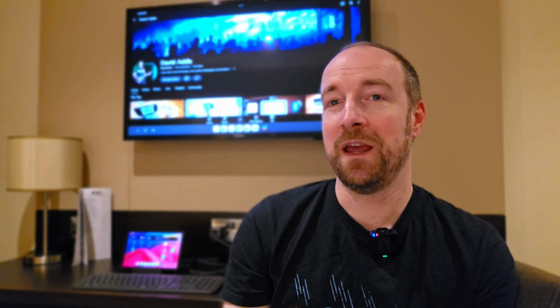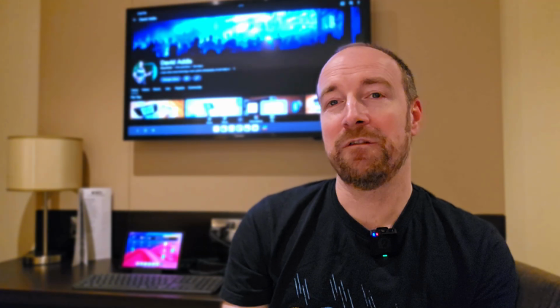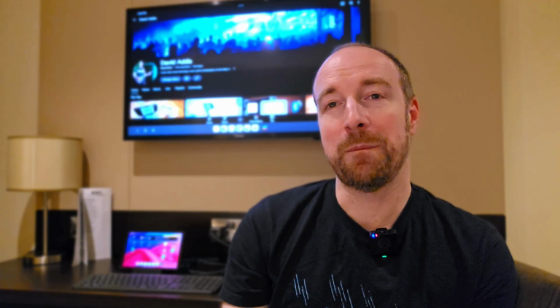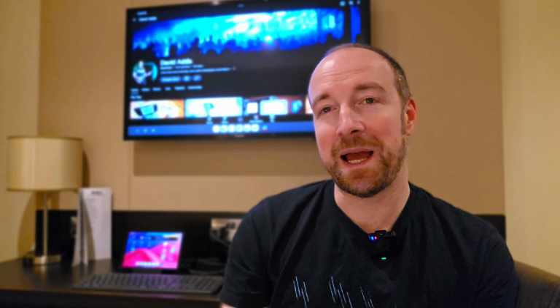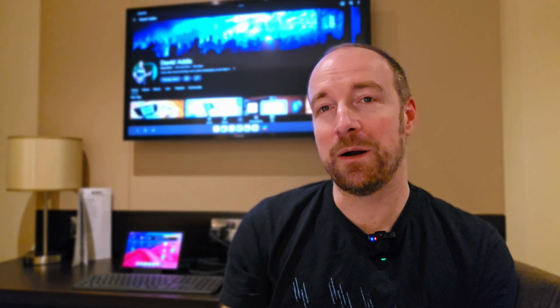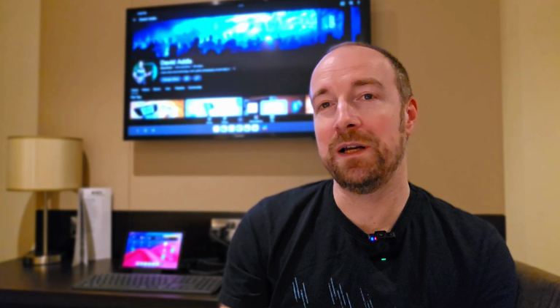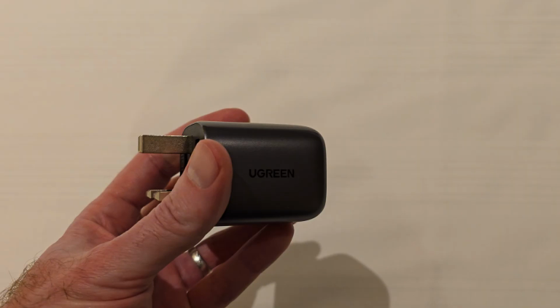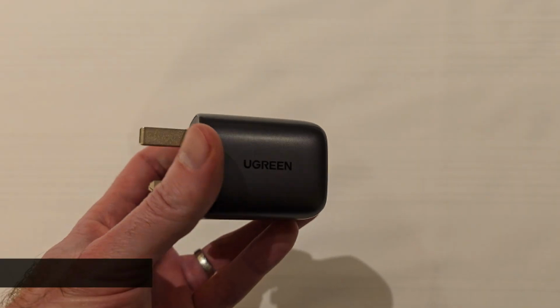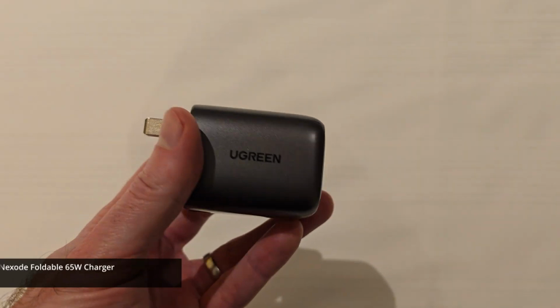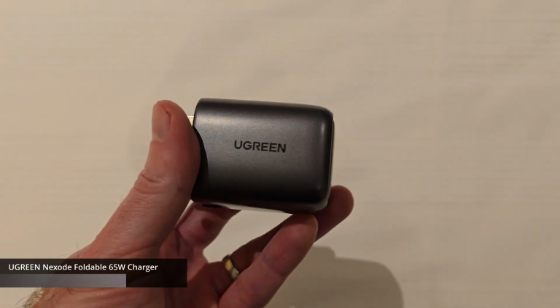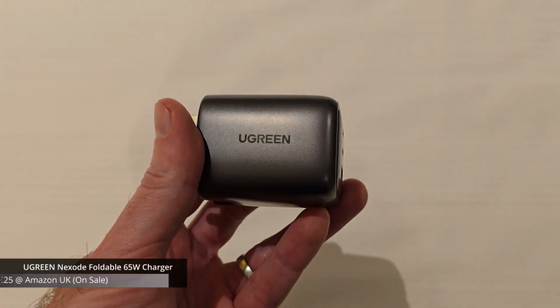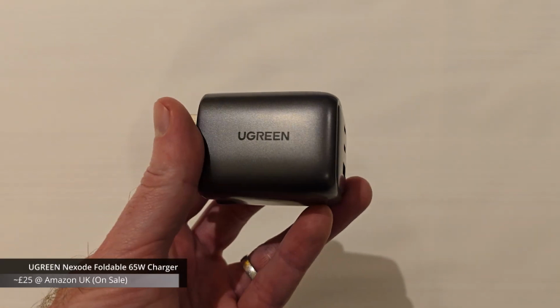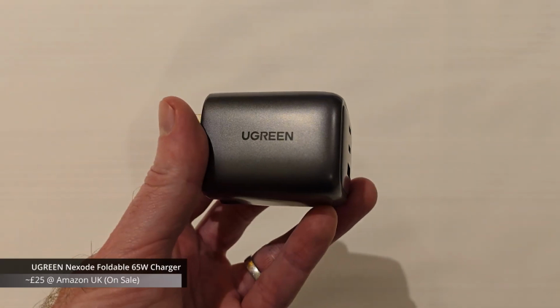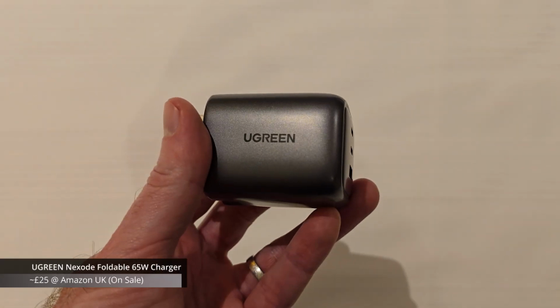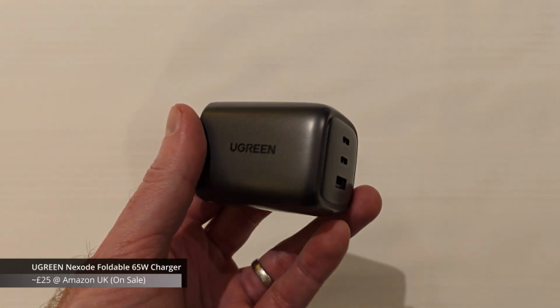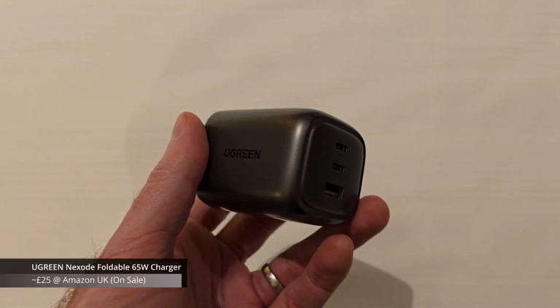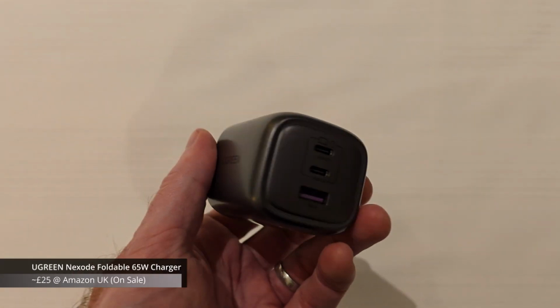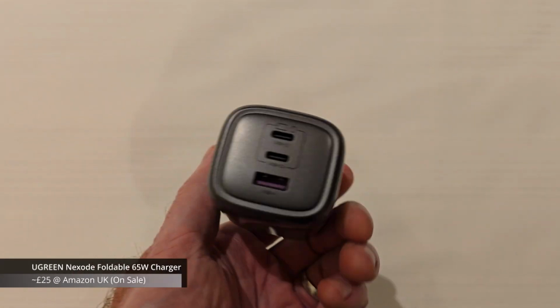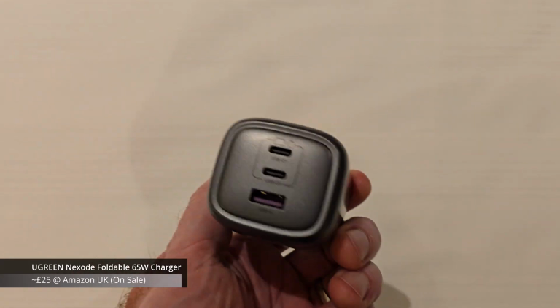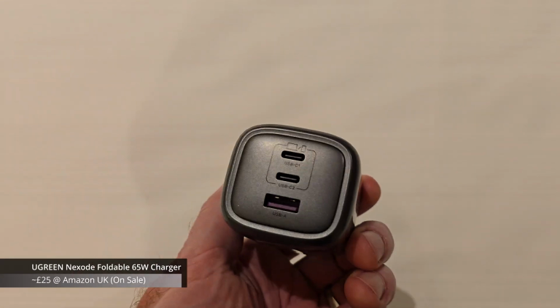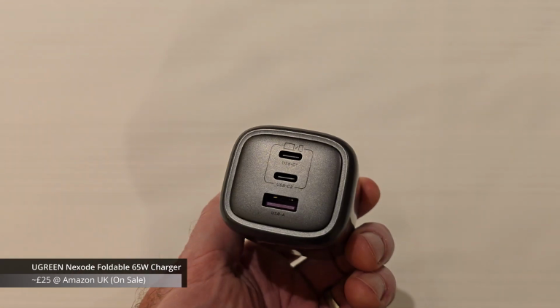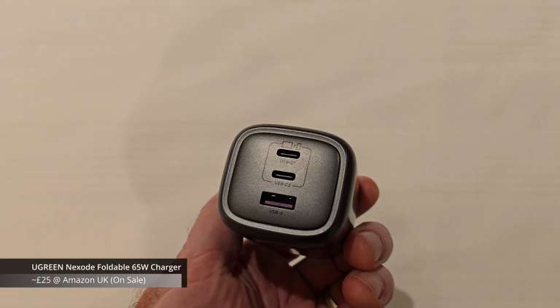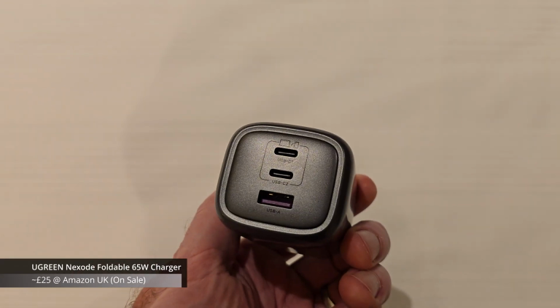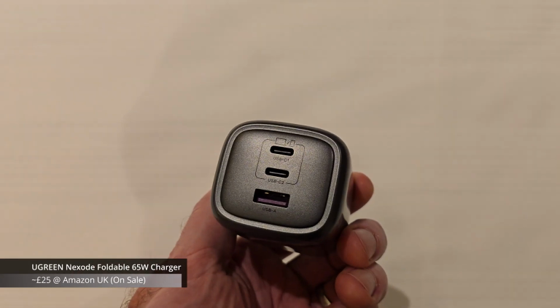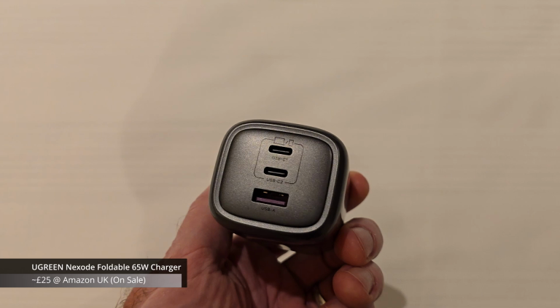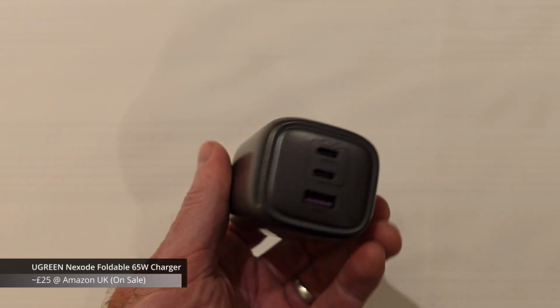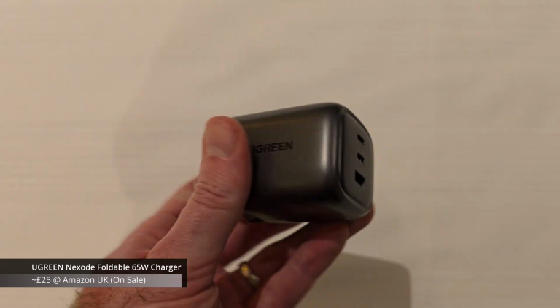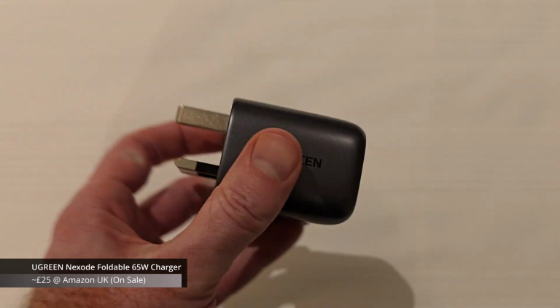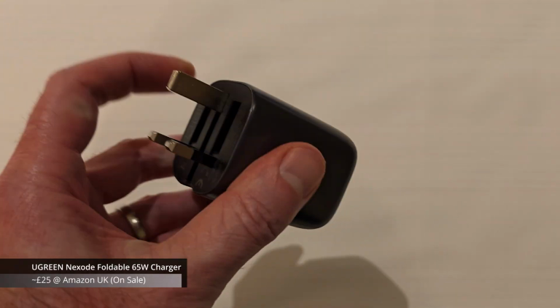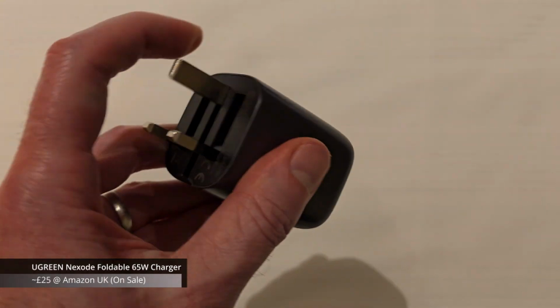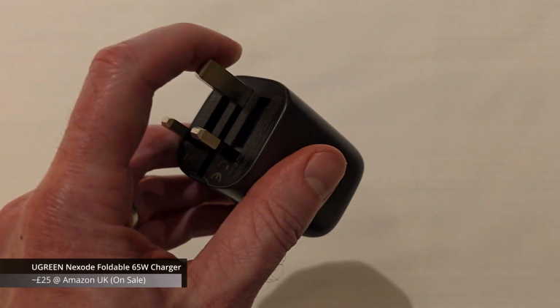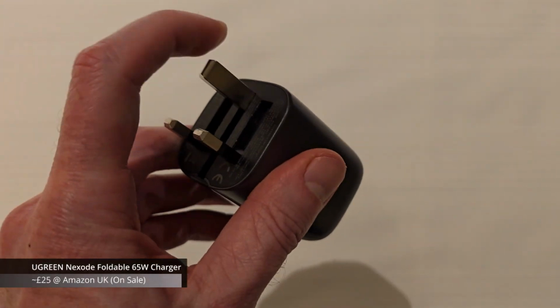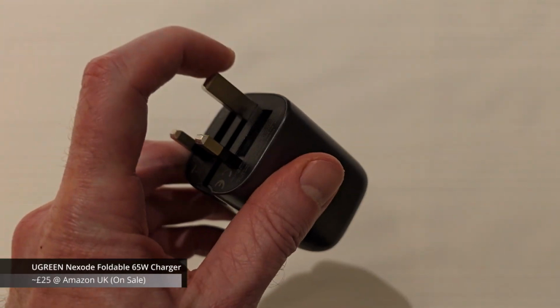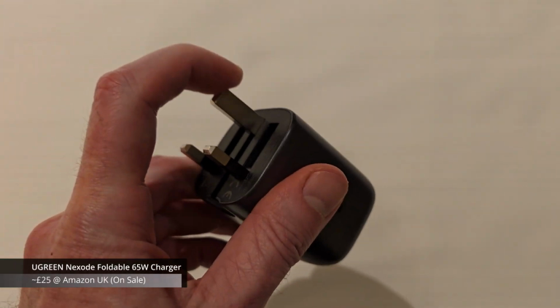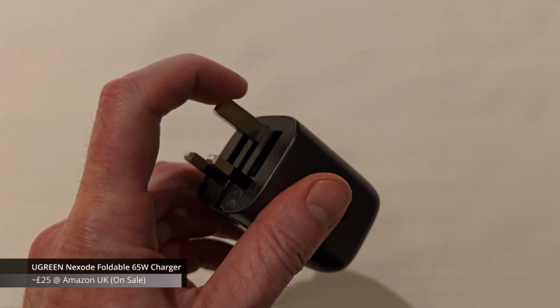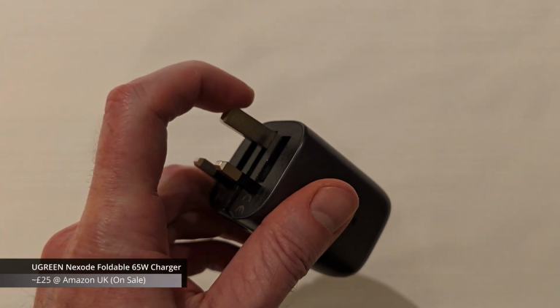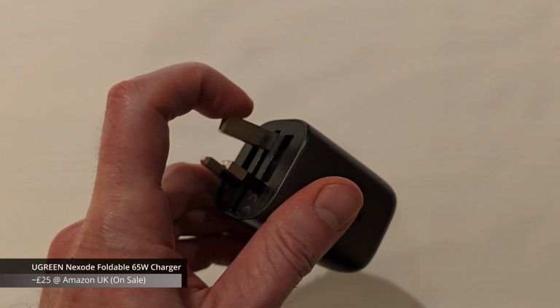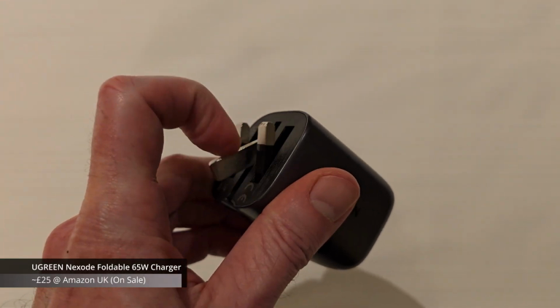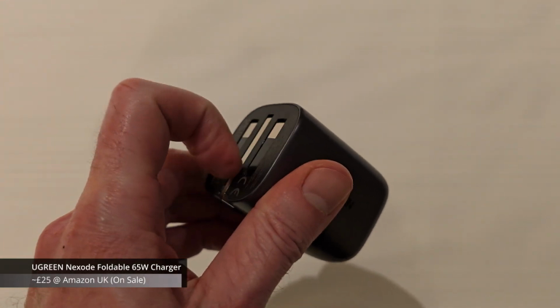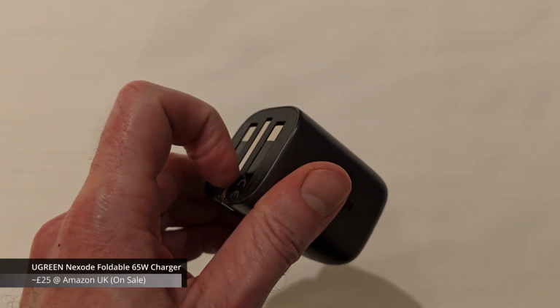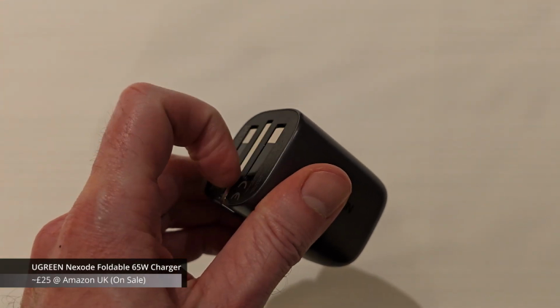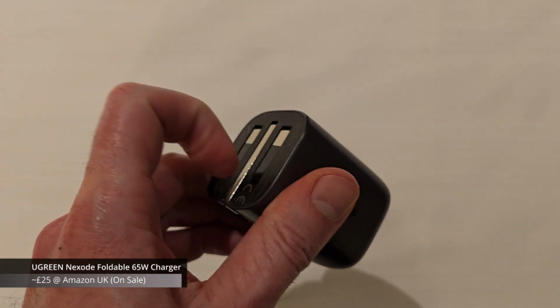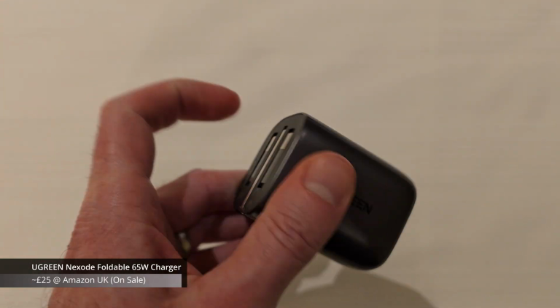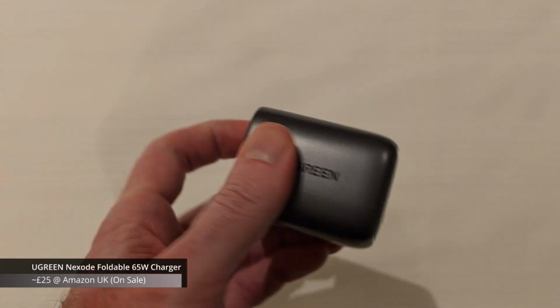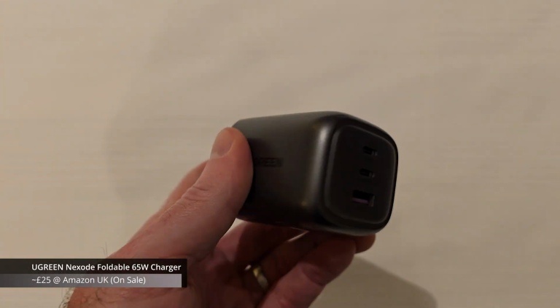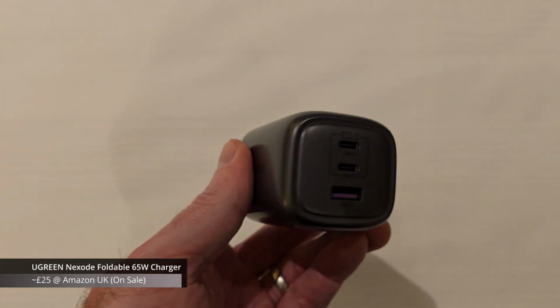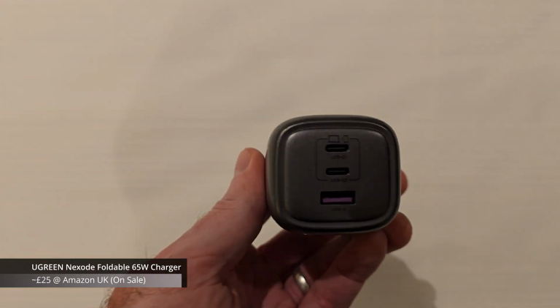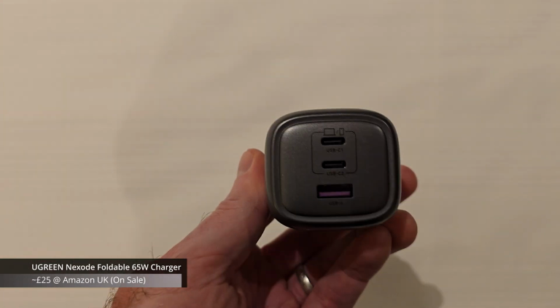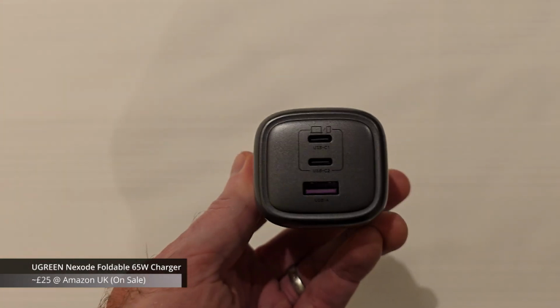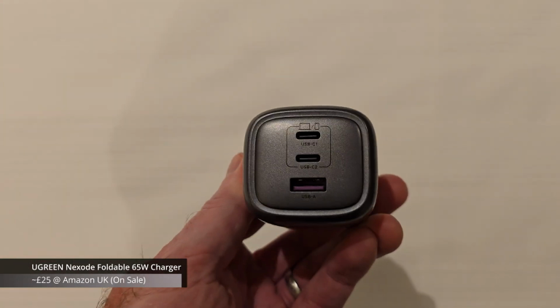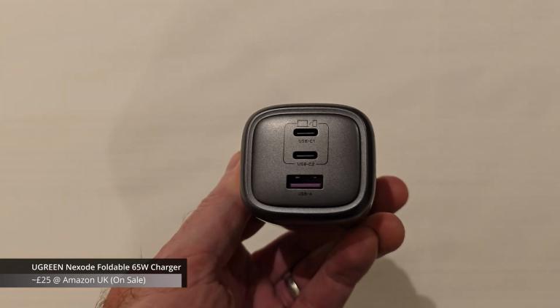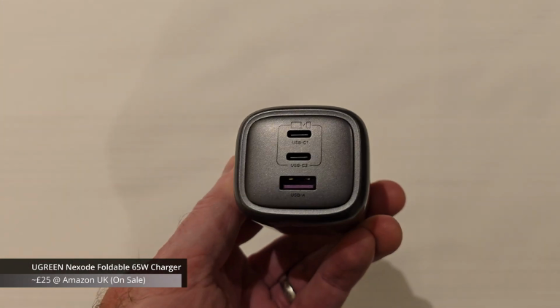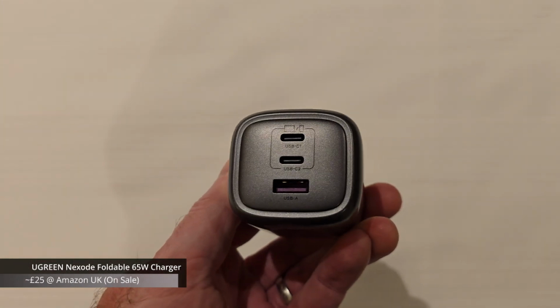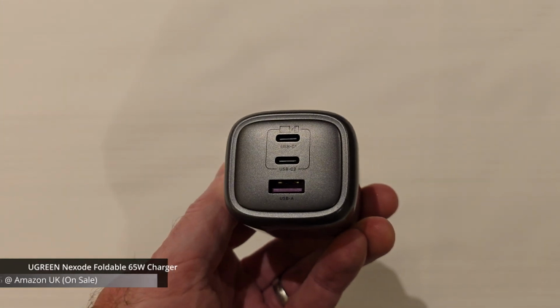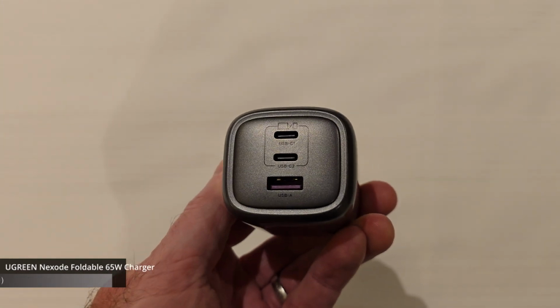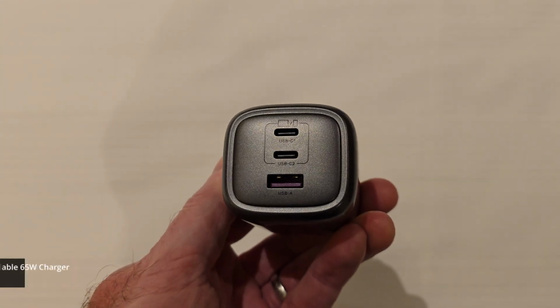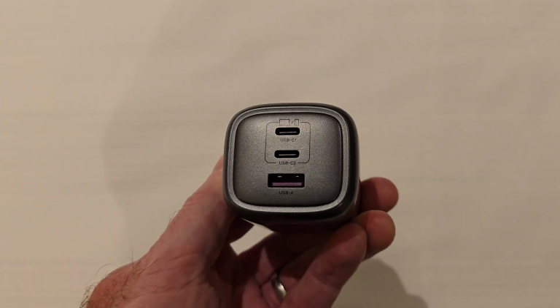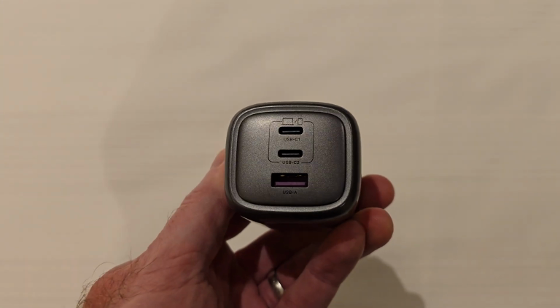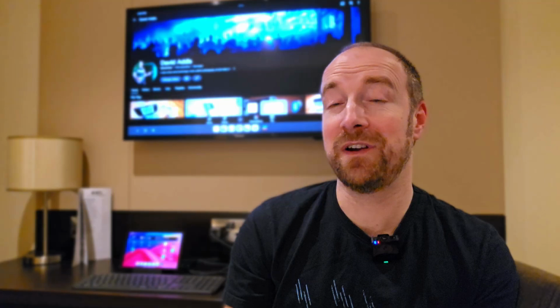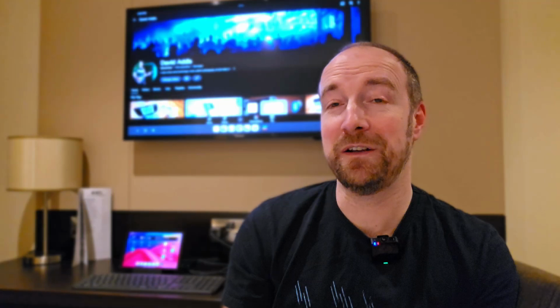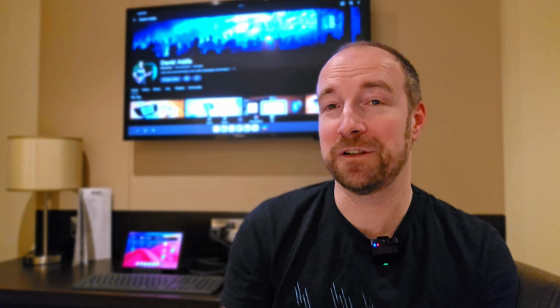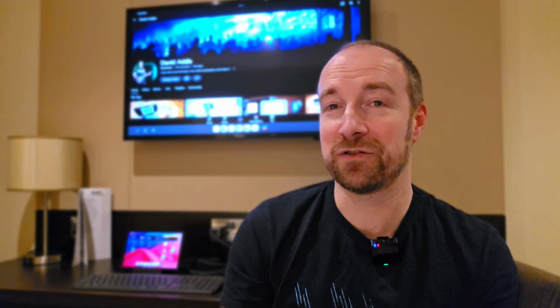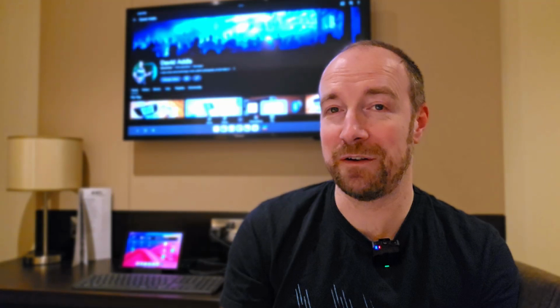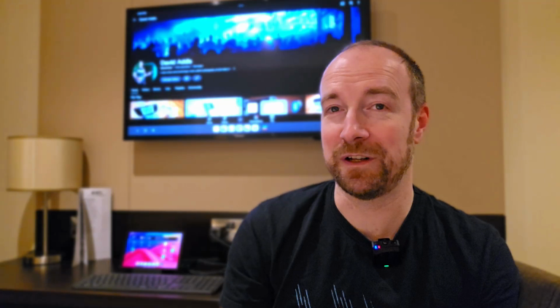For power, I use this nice Ugreen 65 watt charger, which folds up very nicely and has a few ports on the end. It's great for traveling.